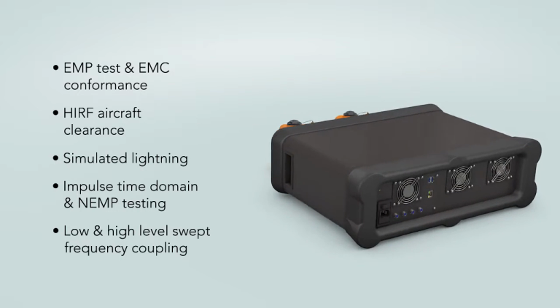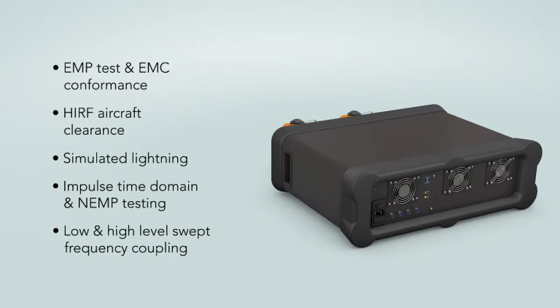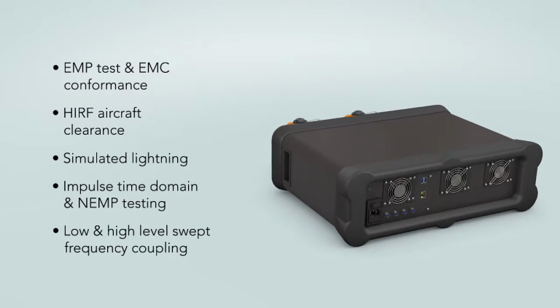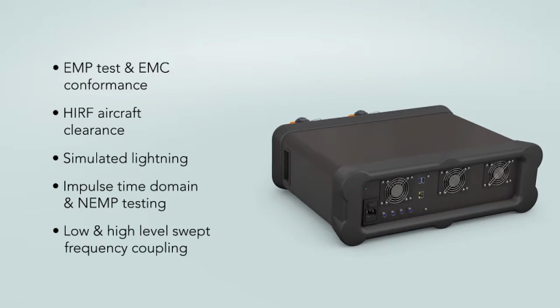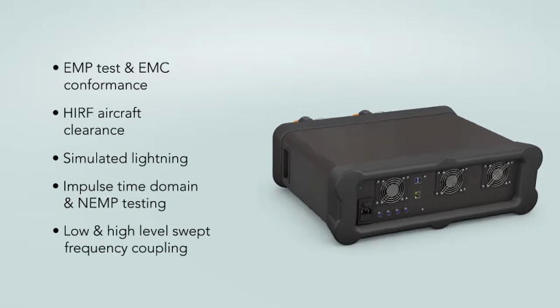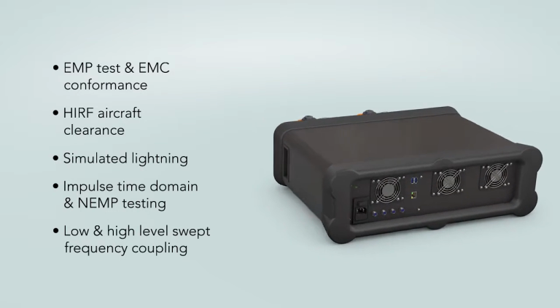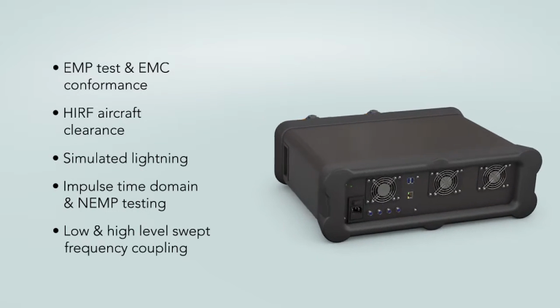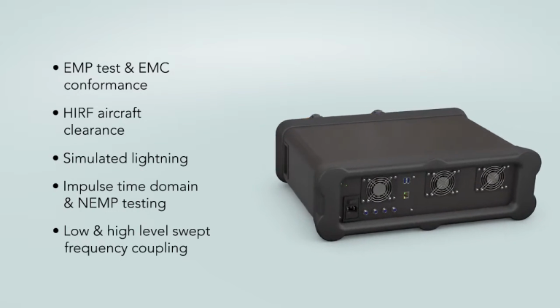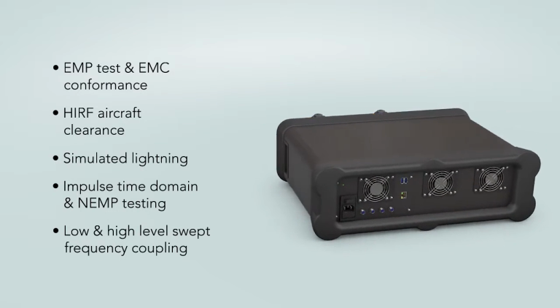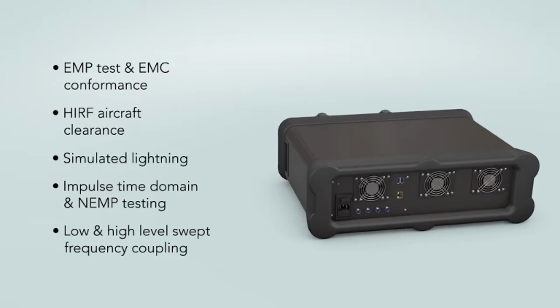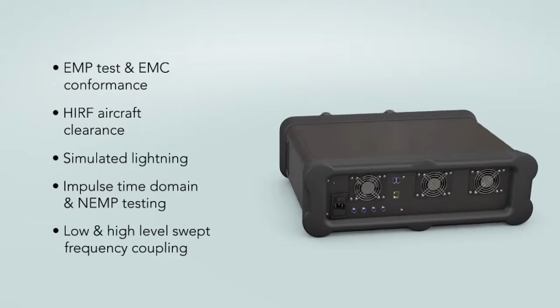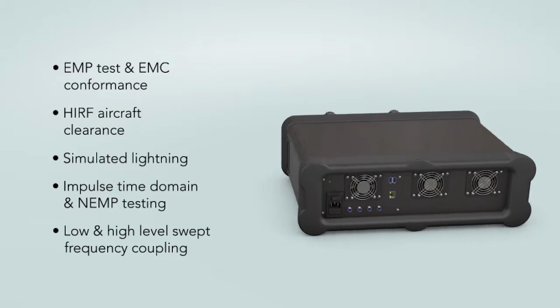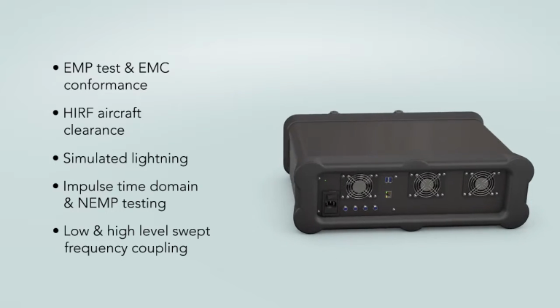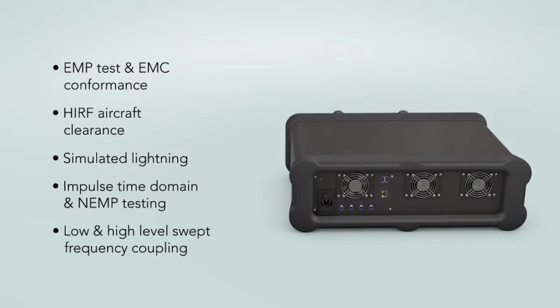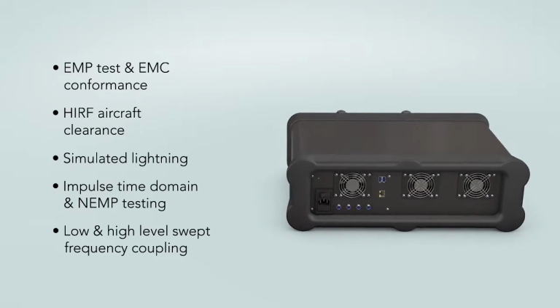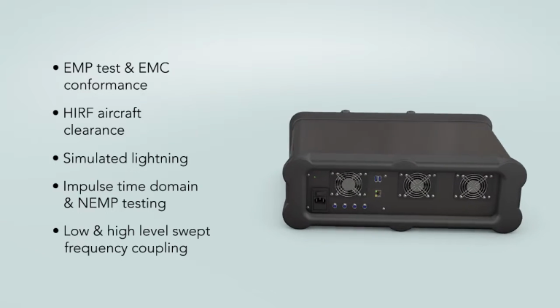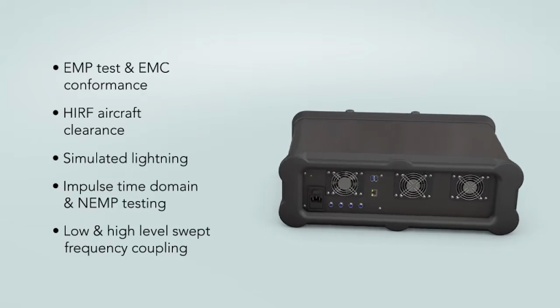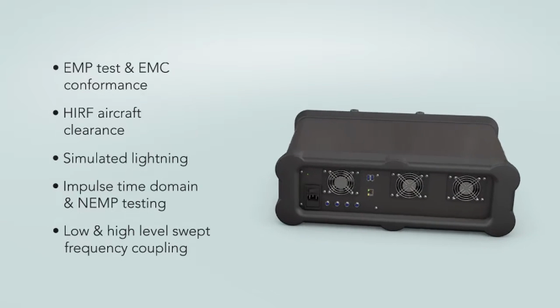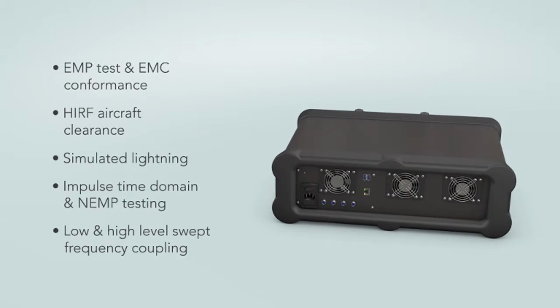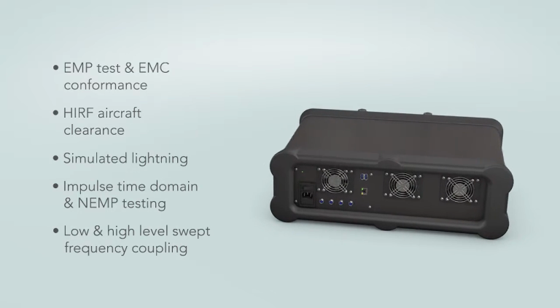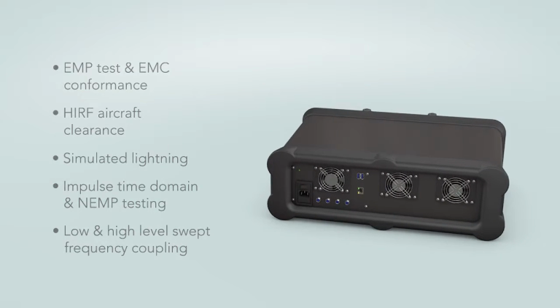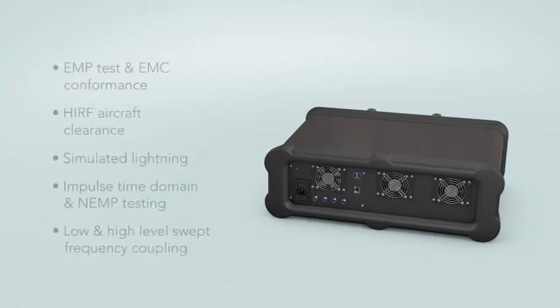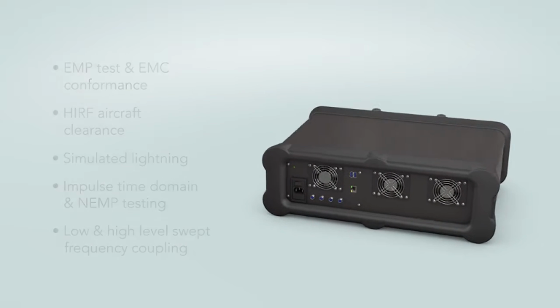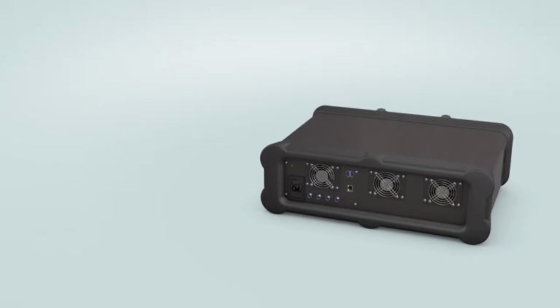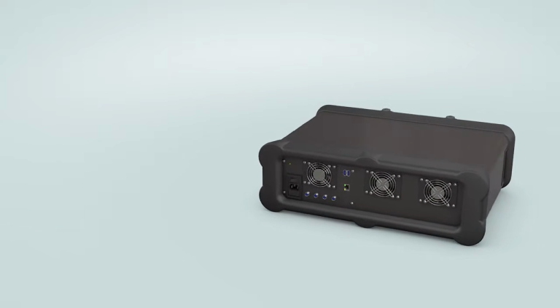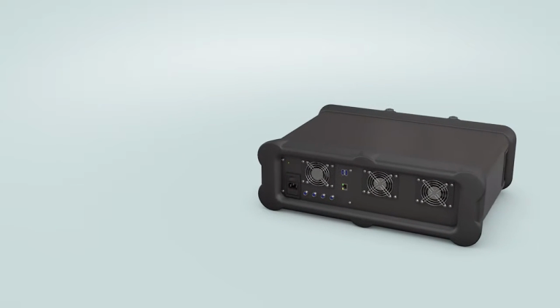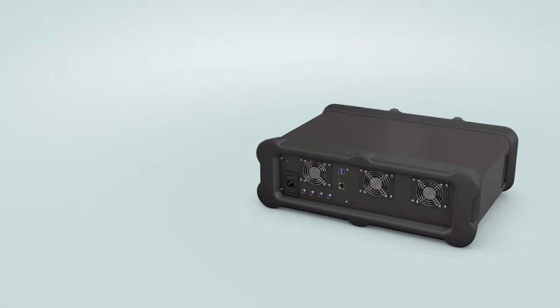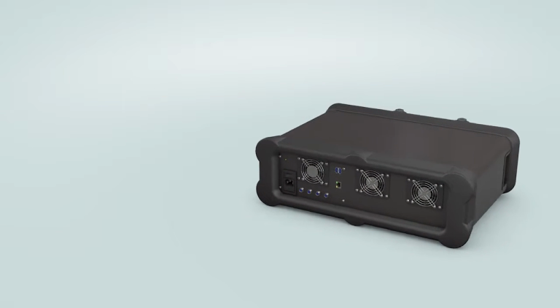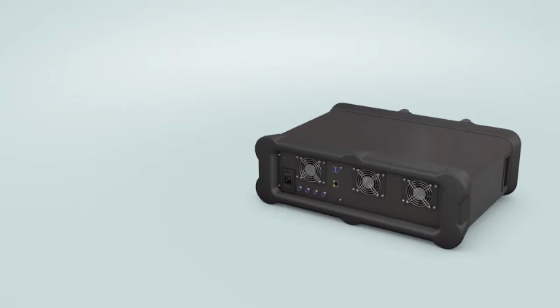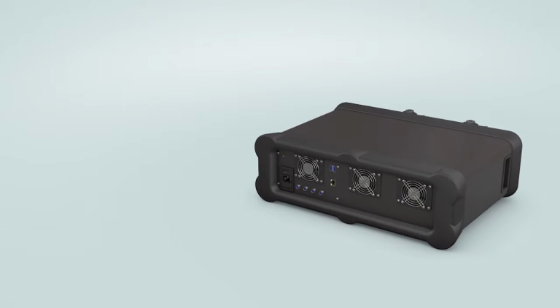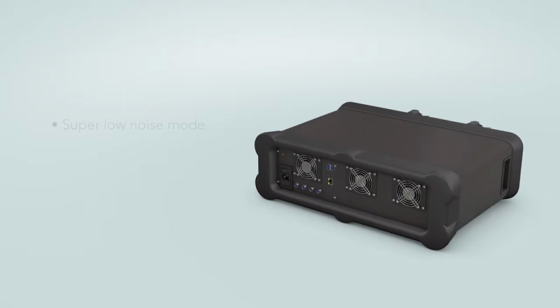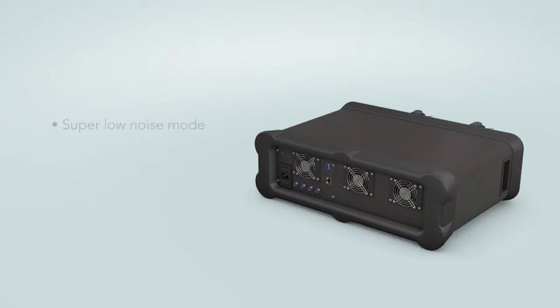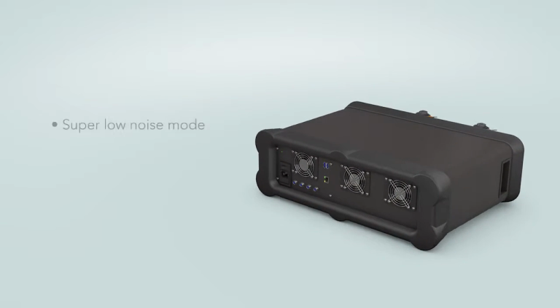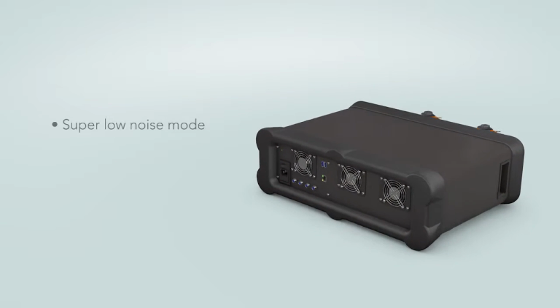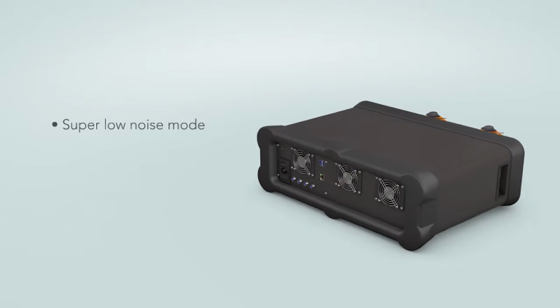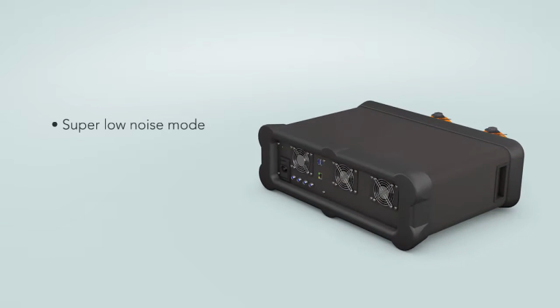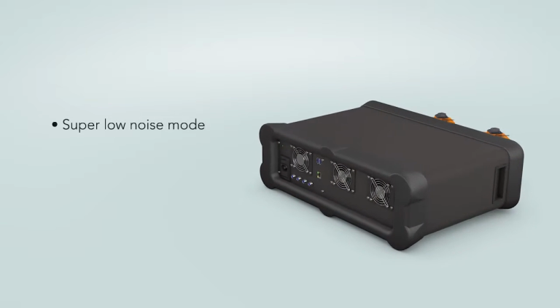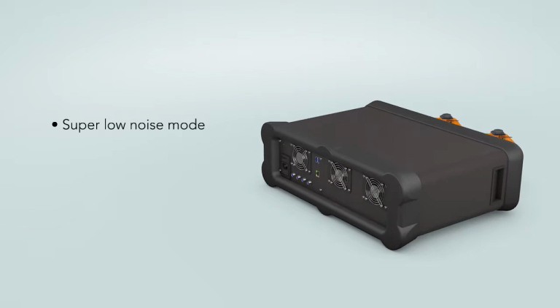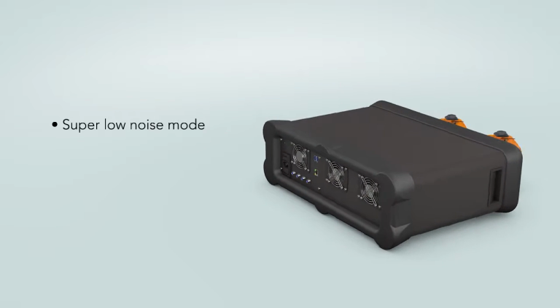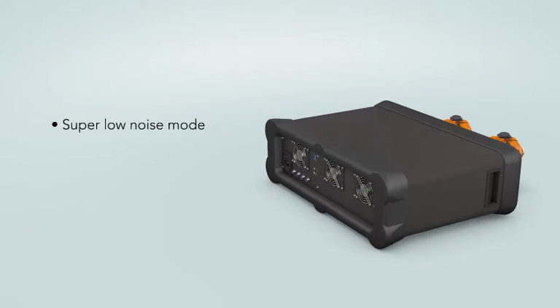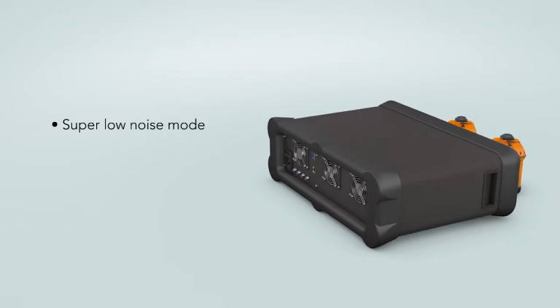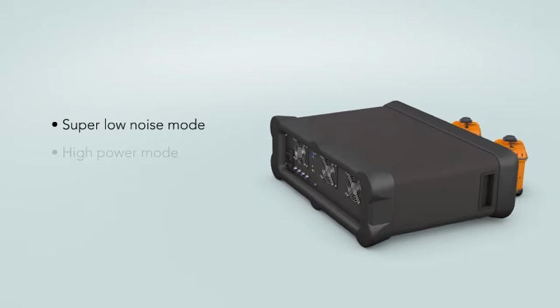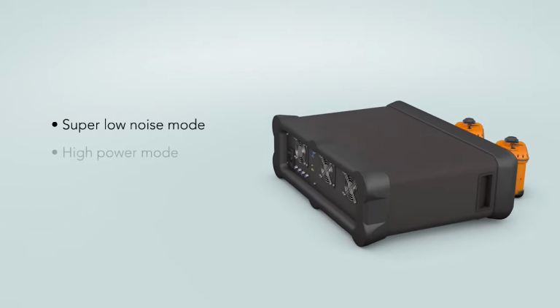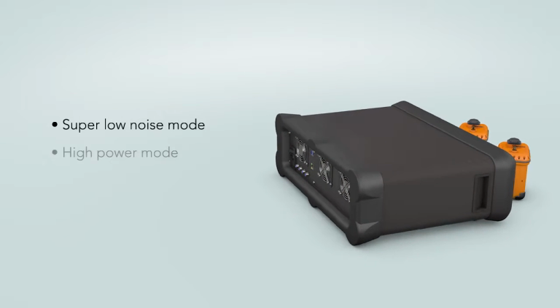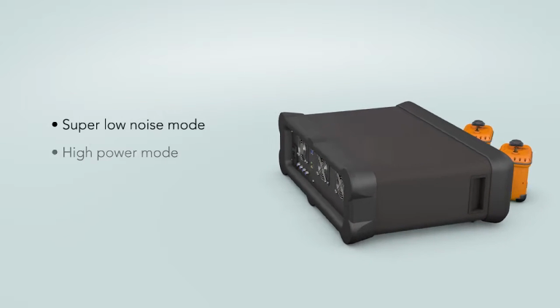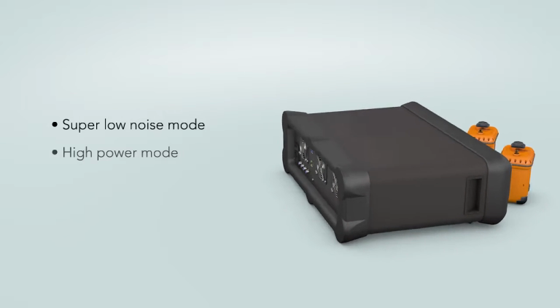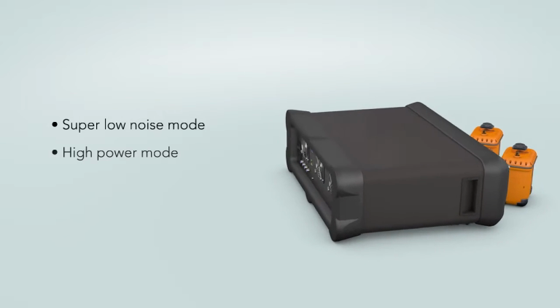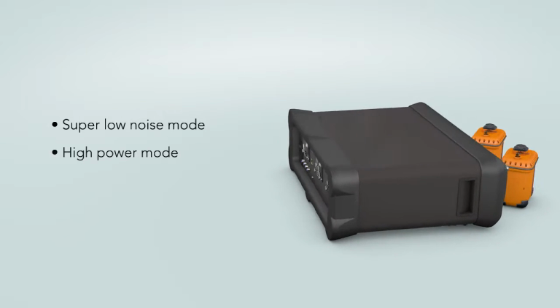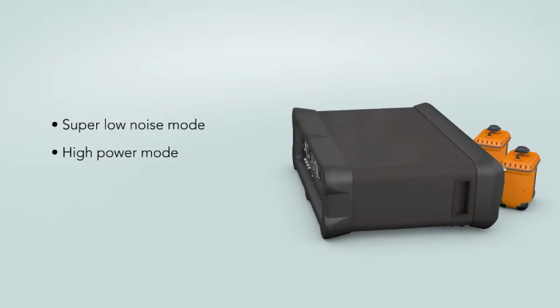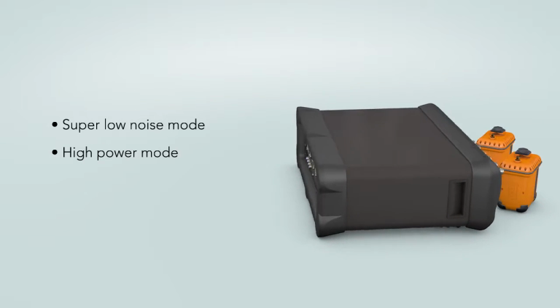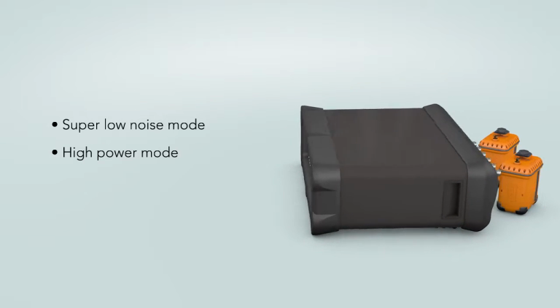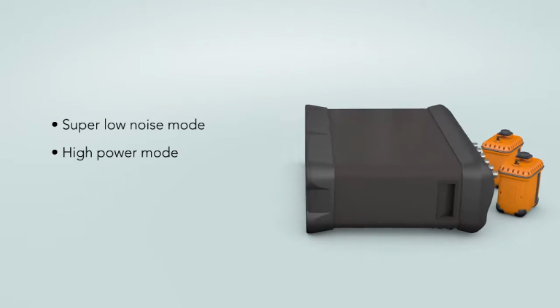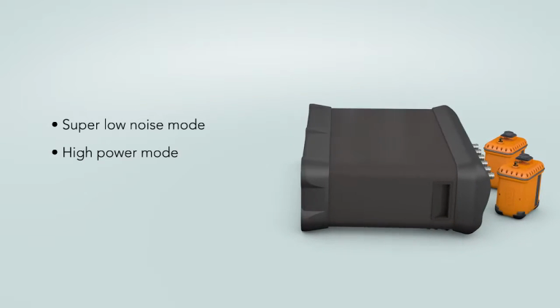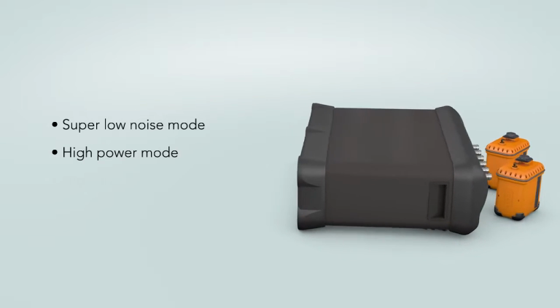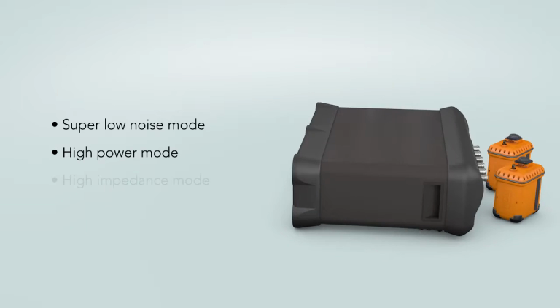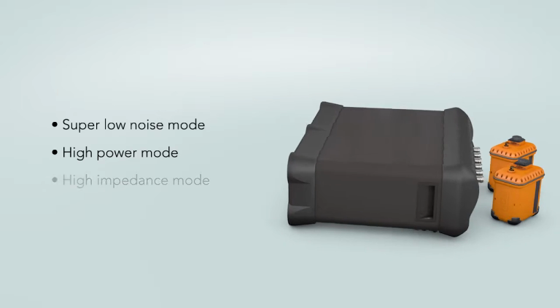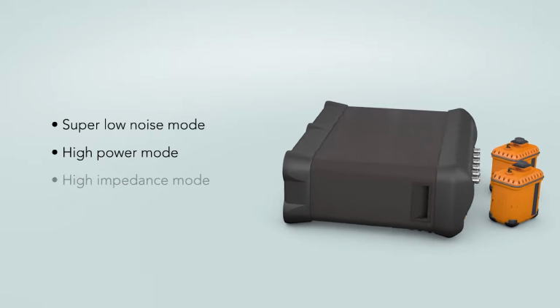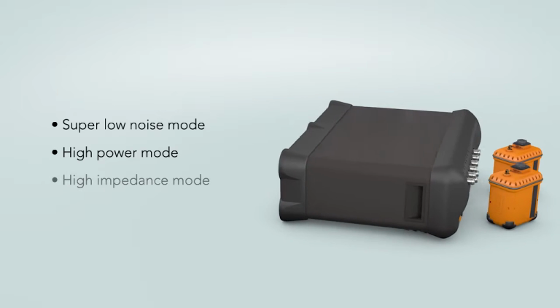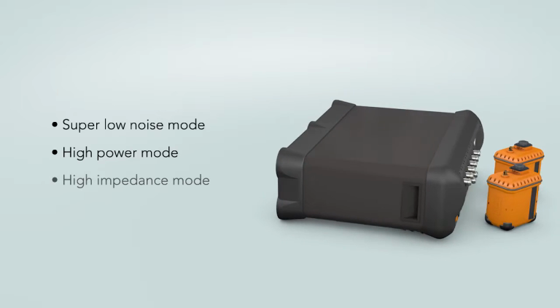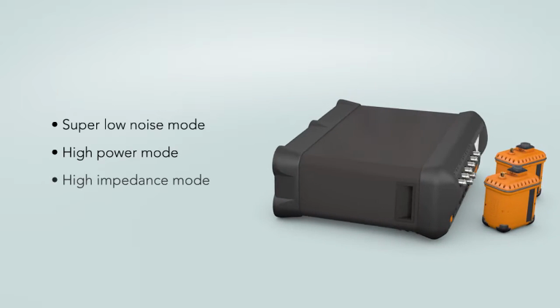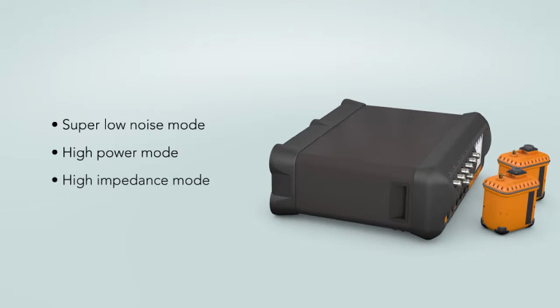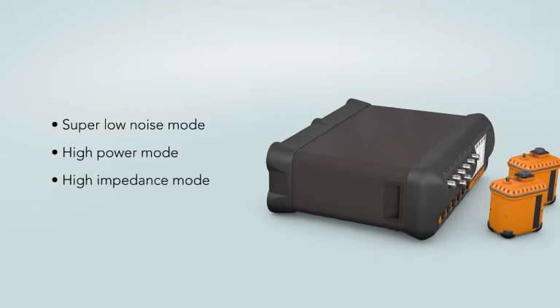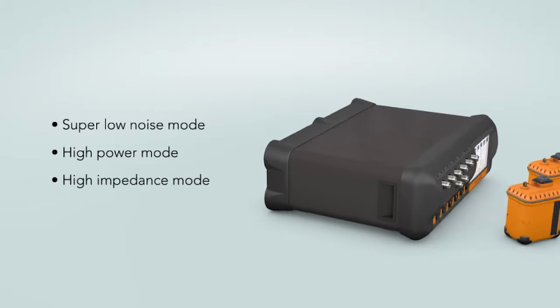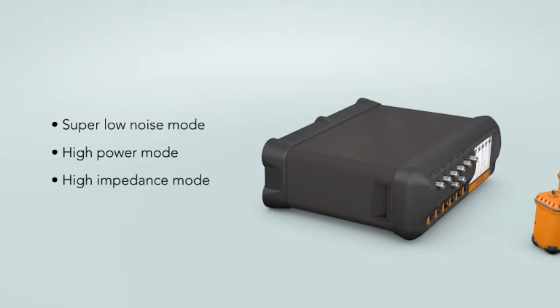A choice of modes offer optimum performance: super low noise mode, high power mode, and high impedance mode.